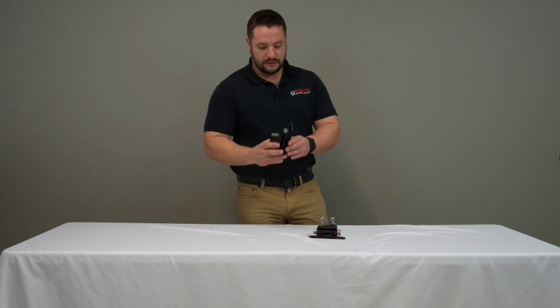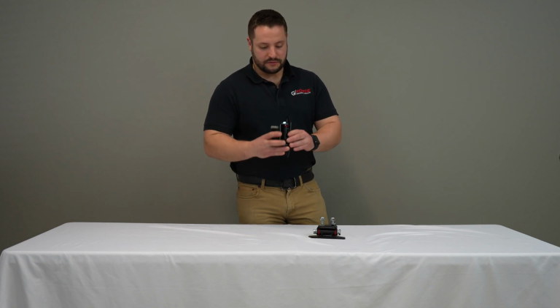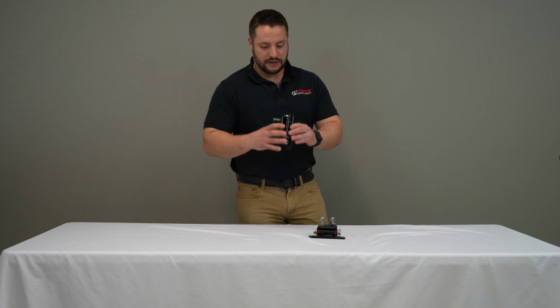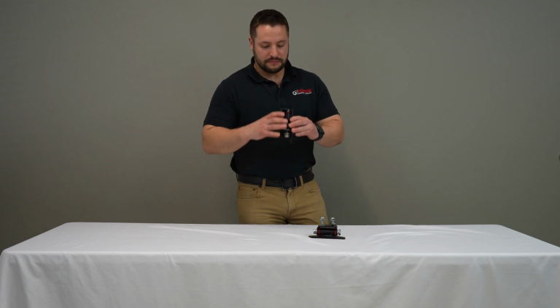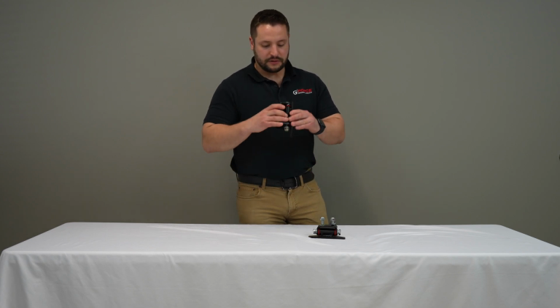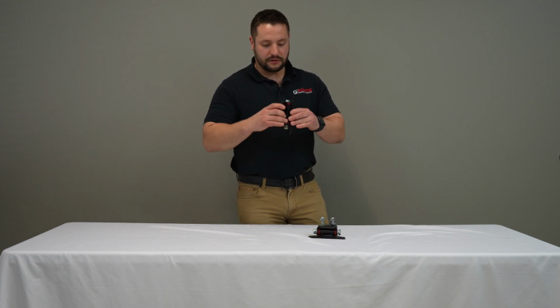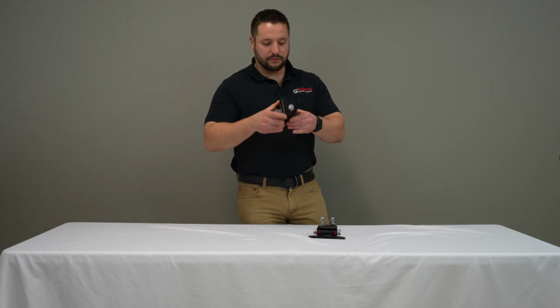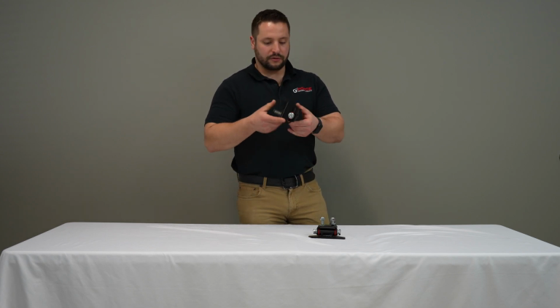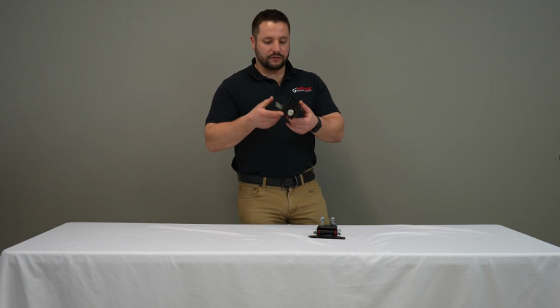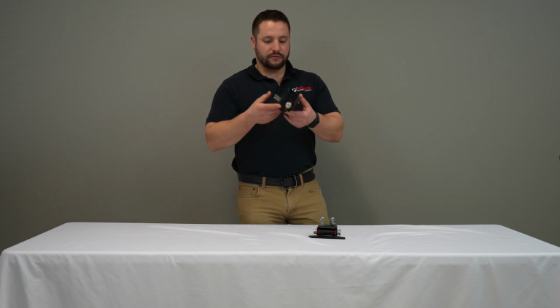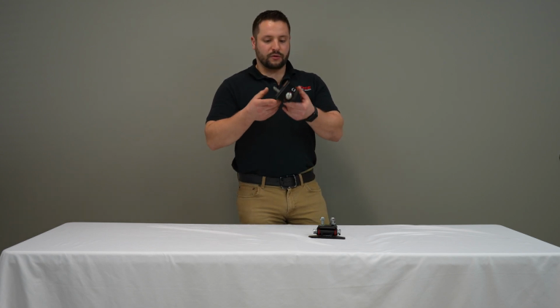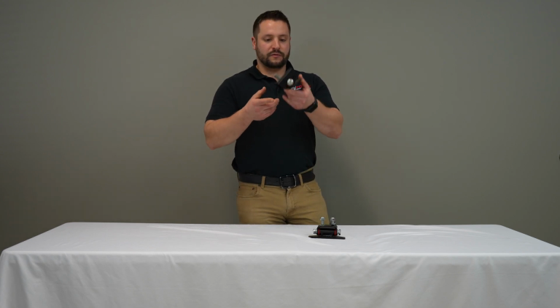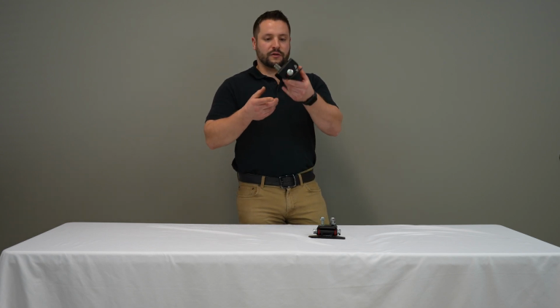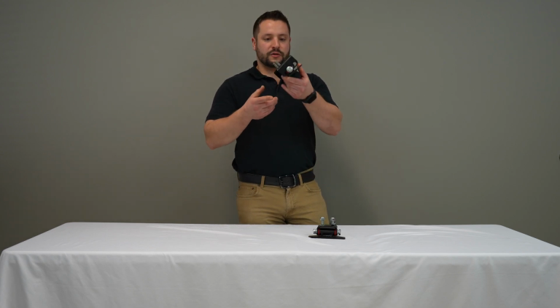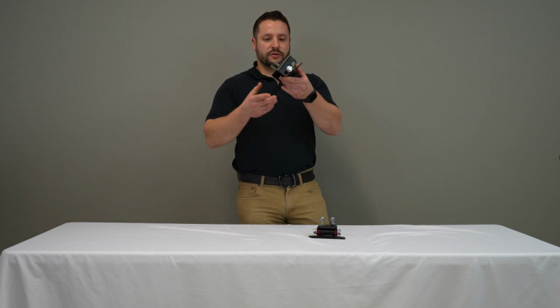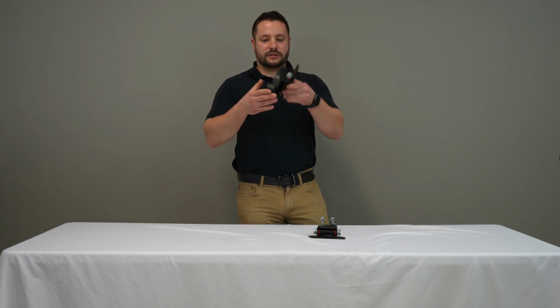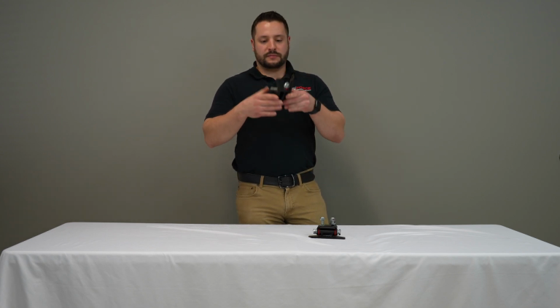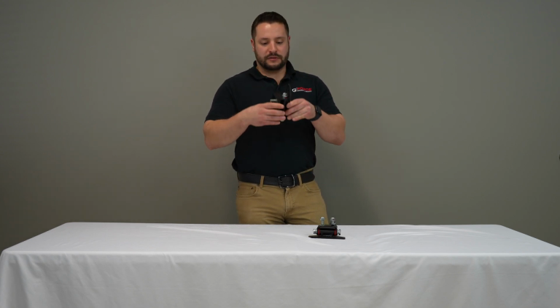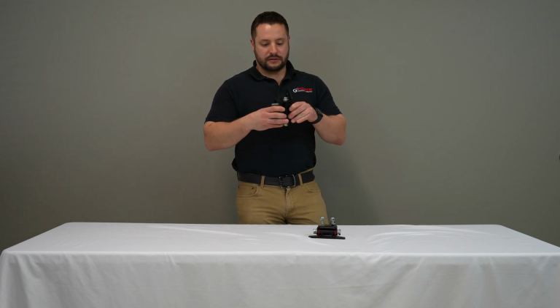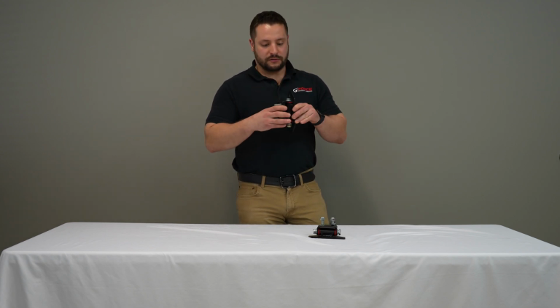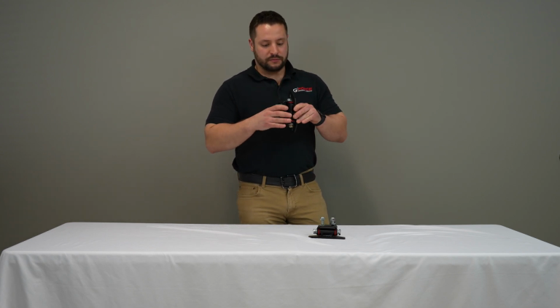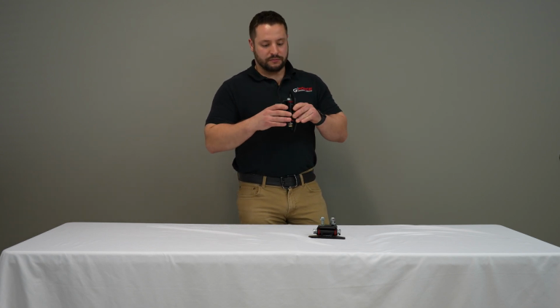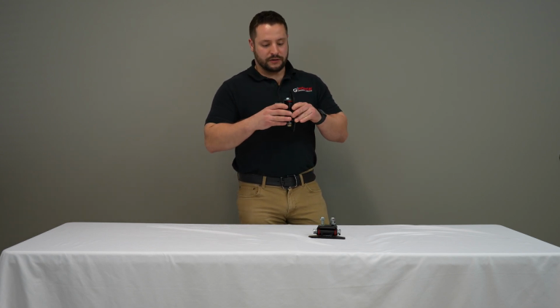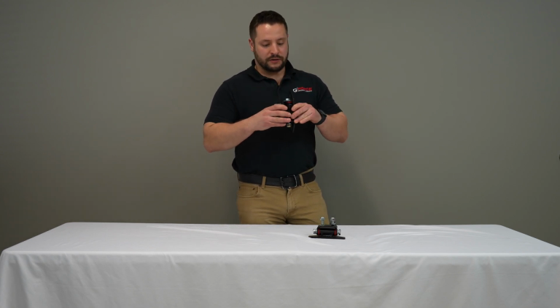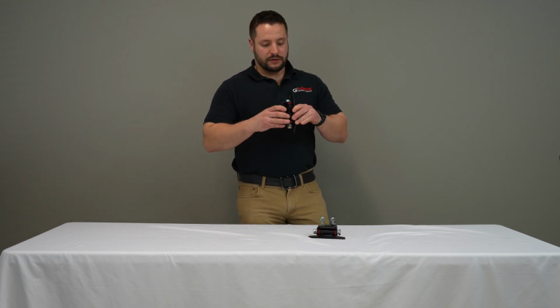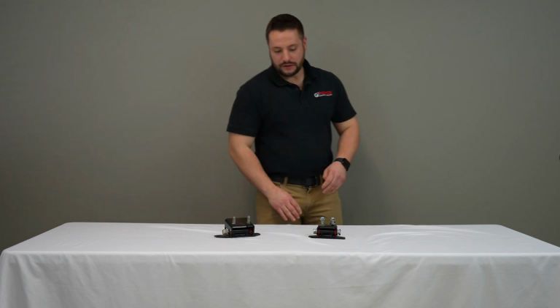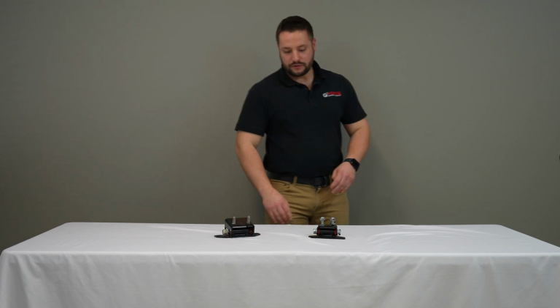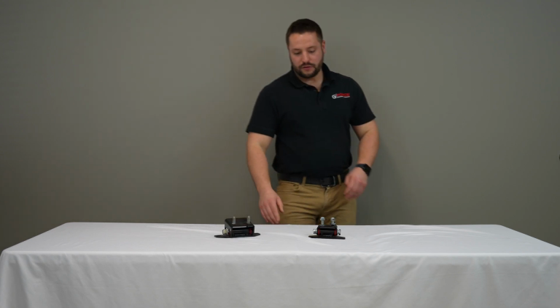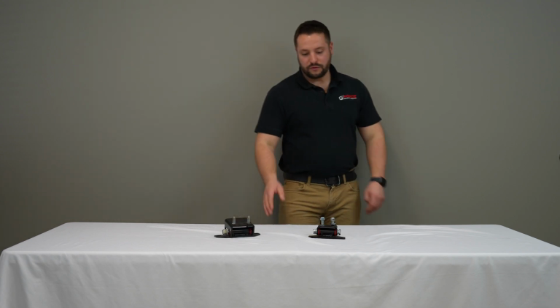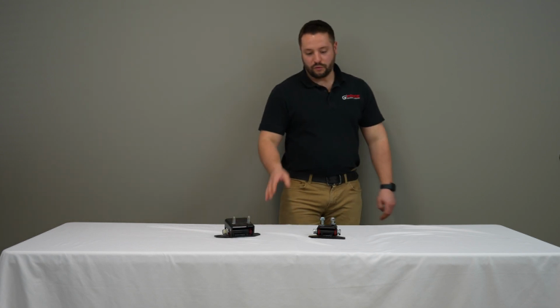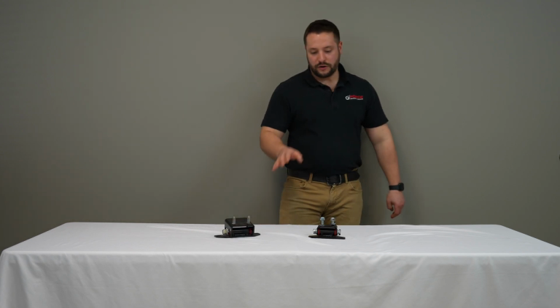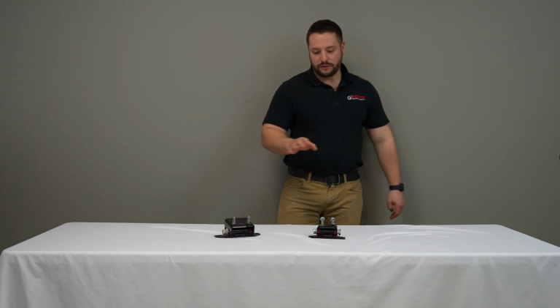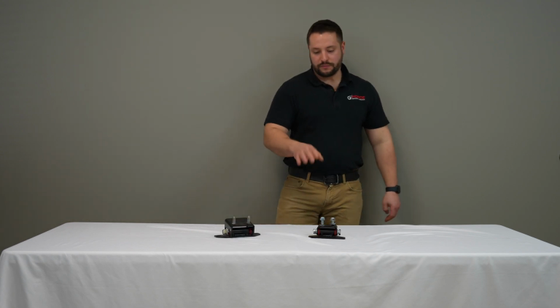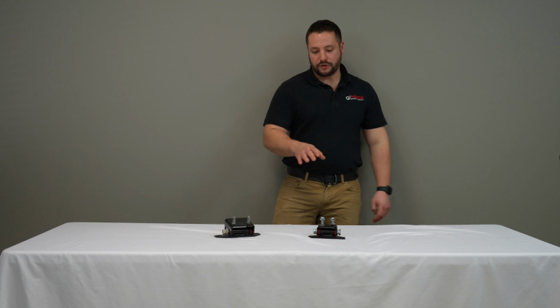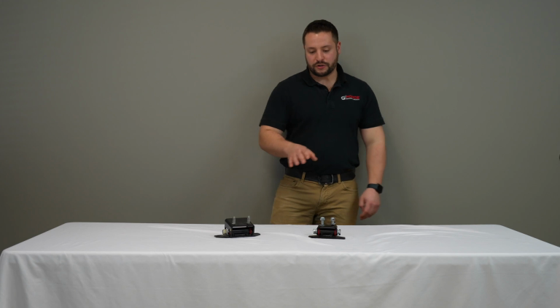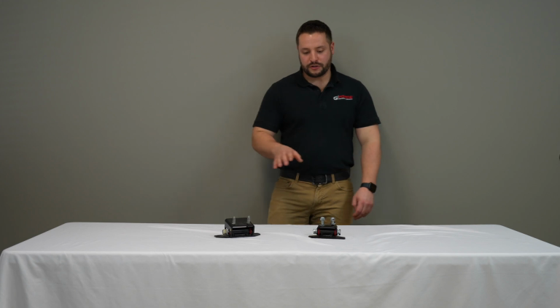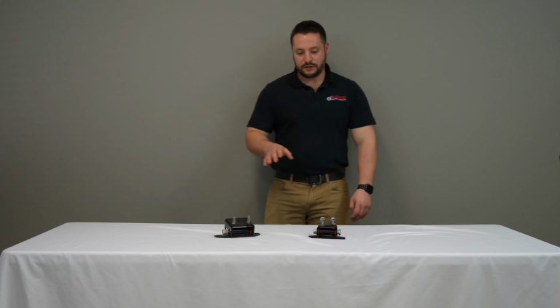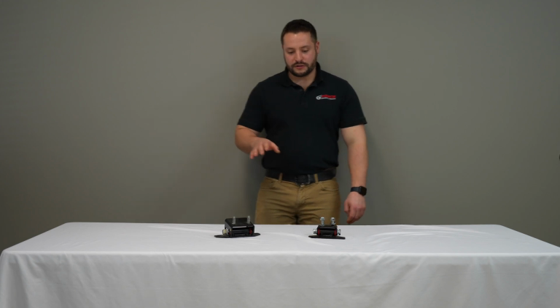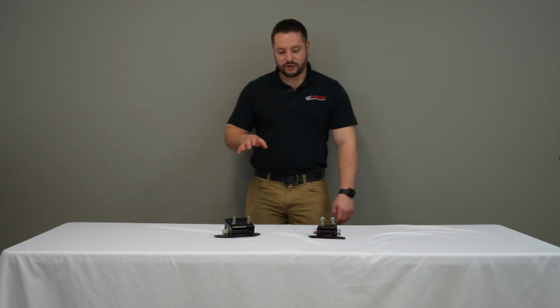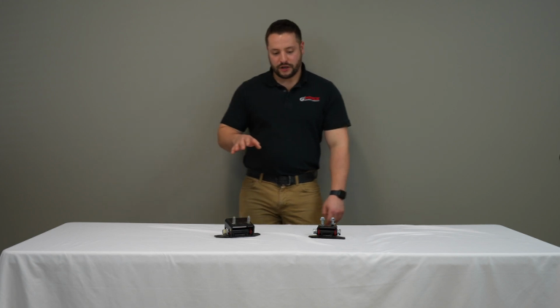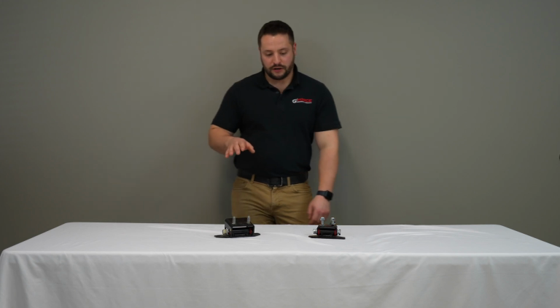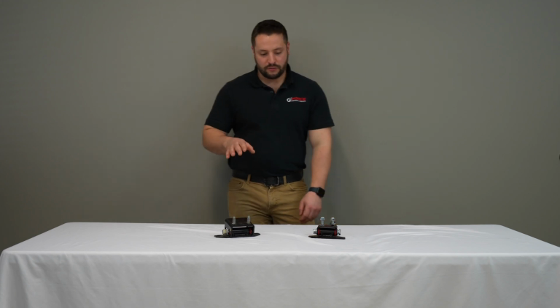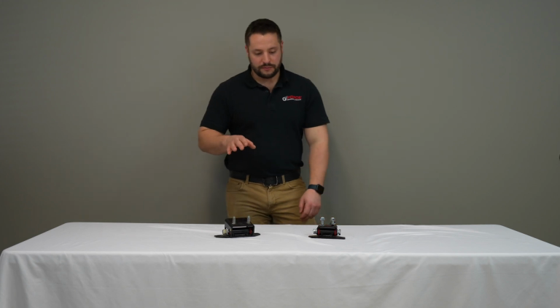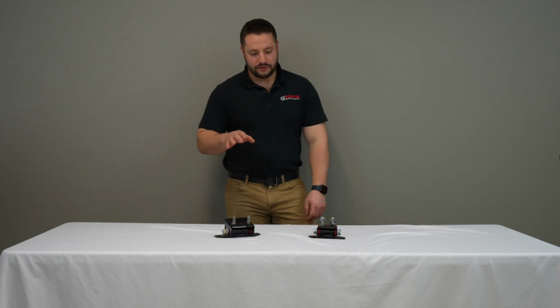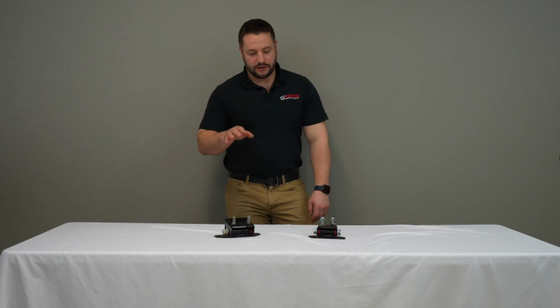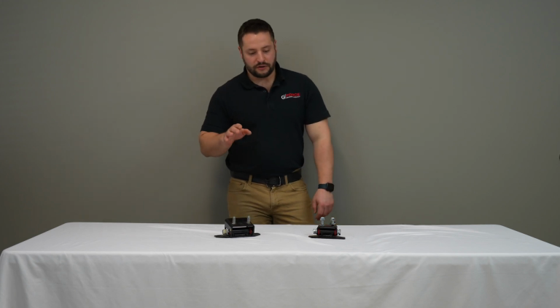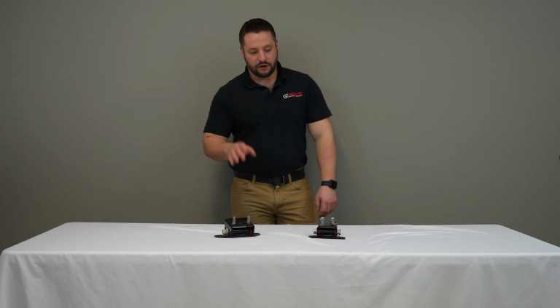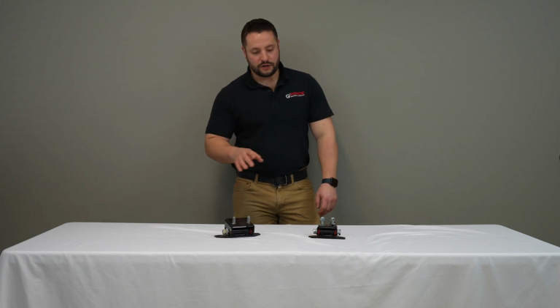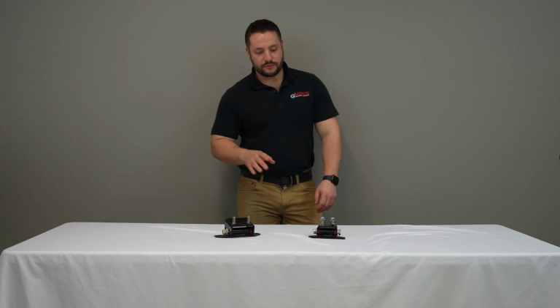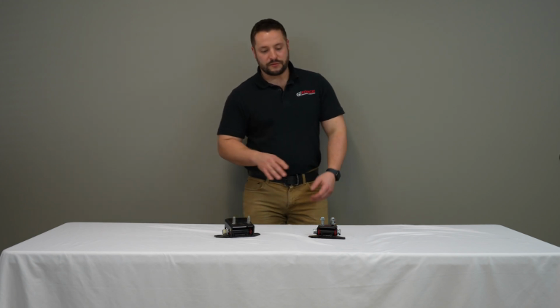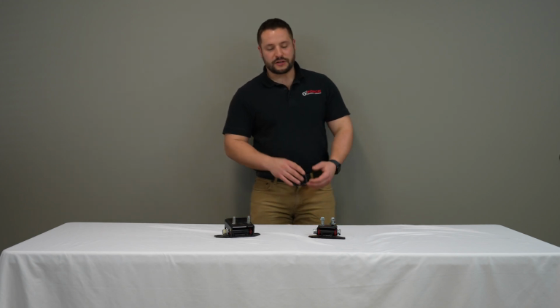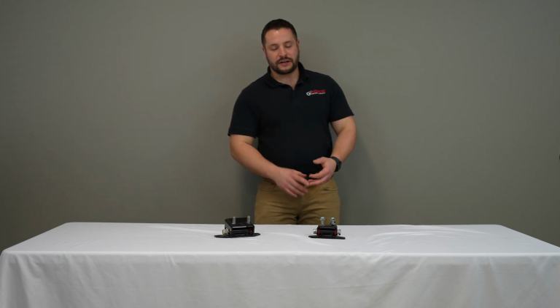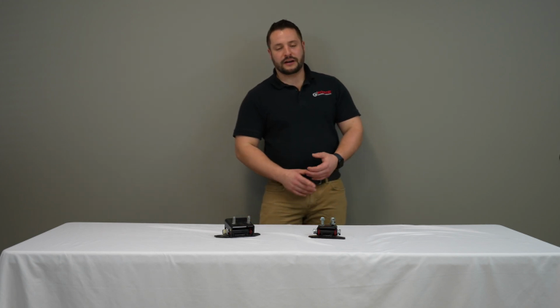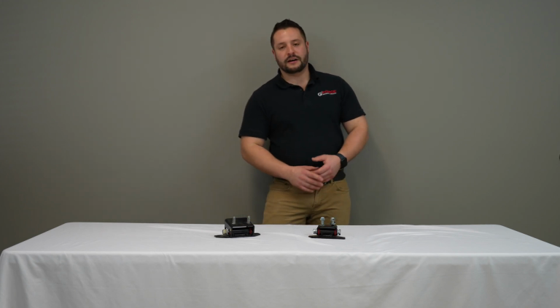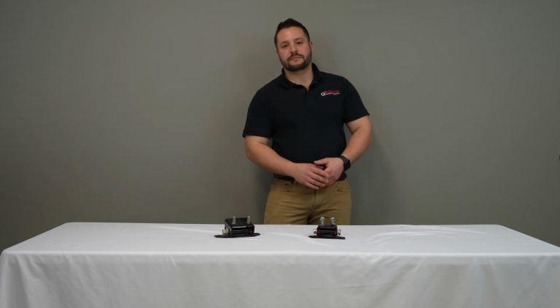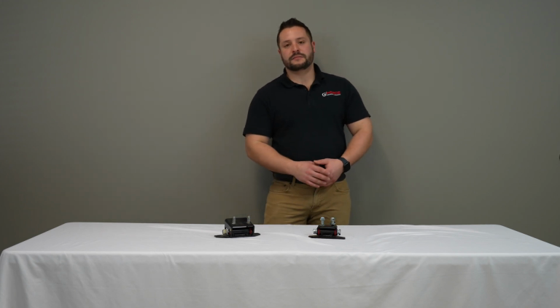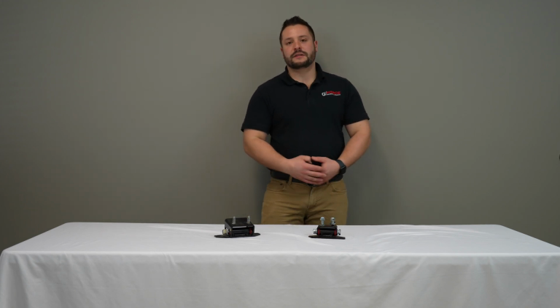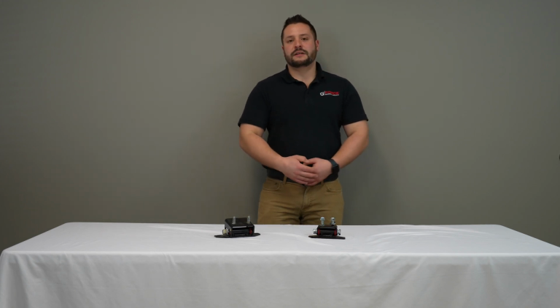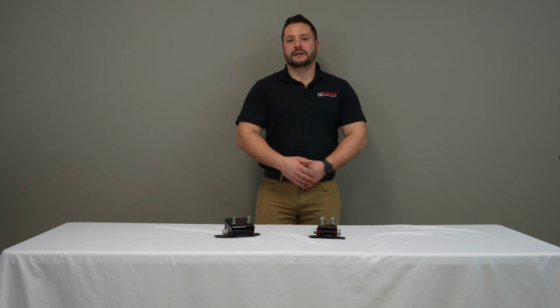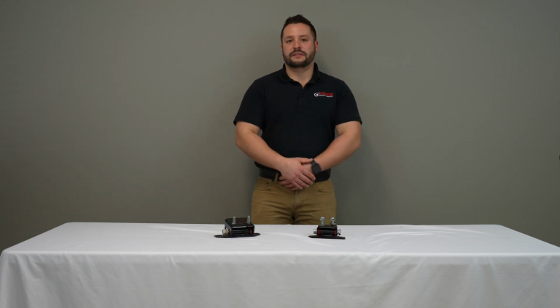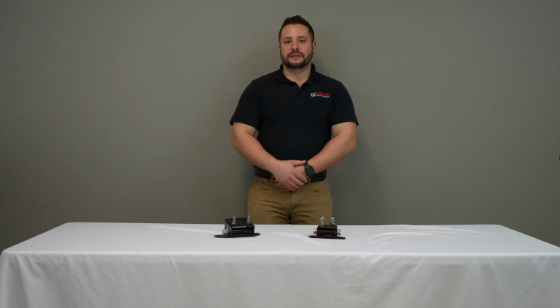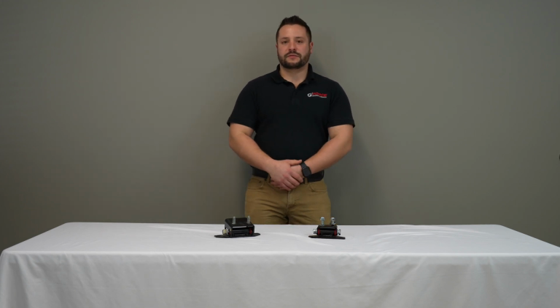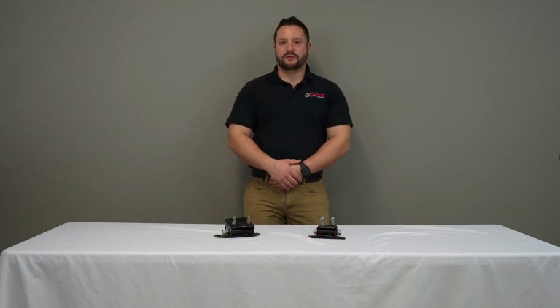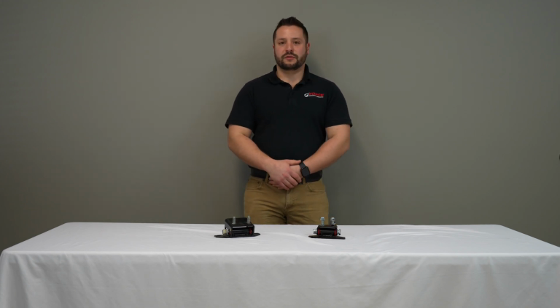Same deal with the Ford version, except it's a little bit bigger. If you wanted to purchase these, check out our website at www.crossmembers.com. Thanks for viewing.